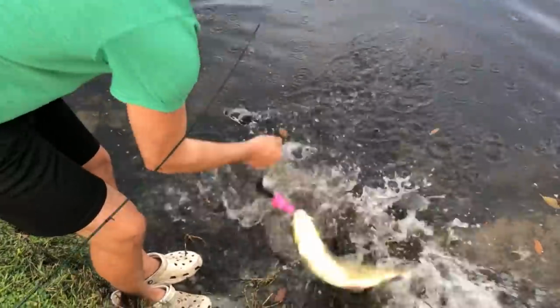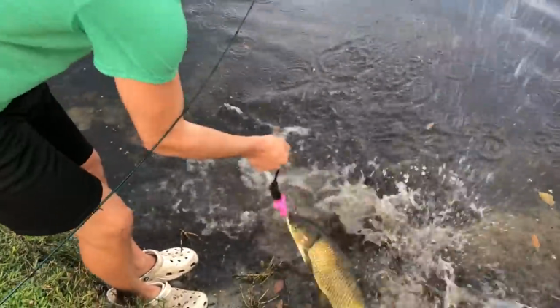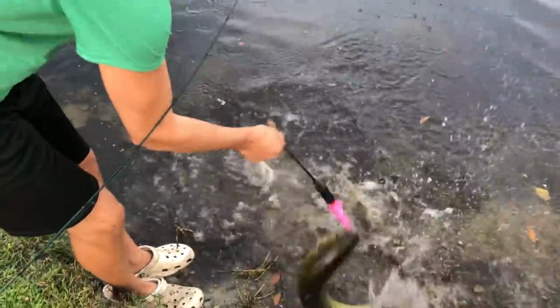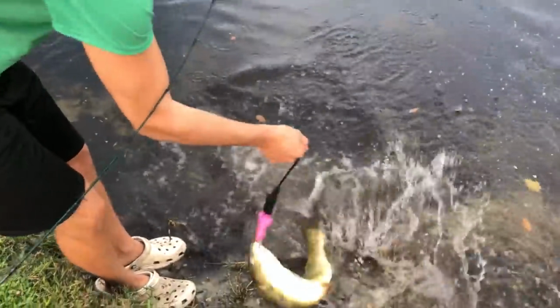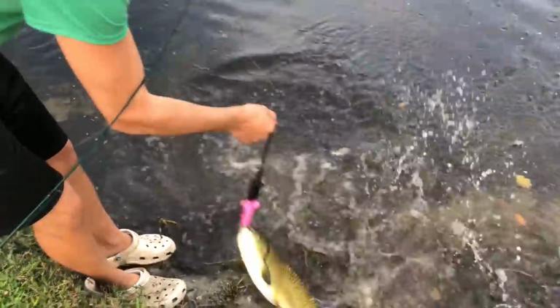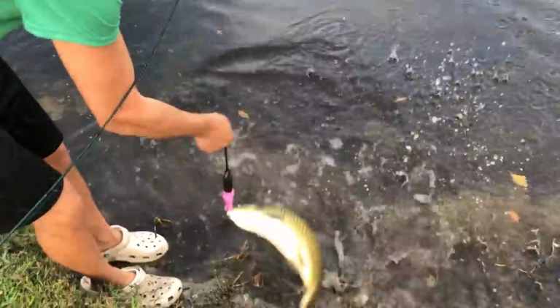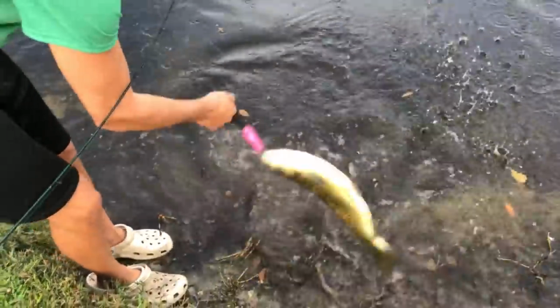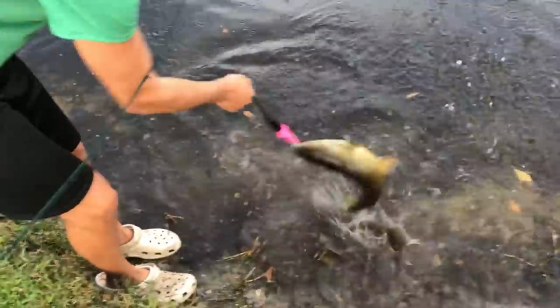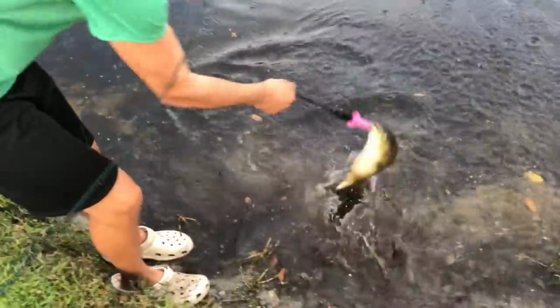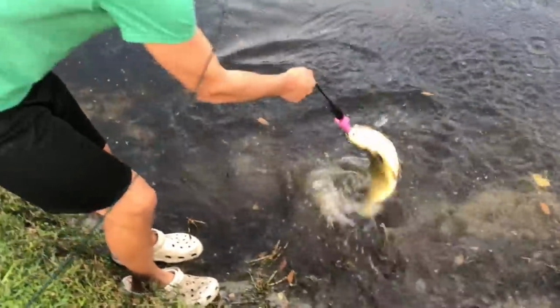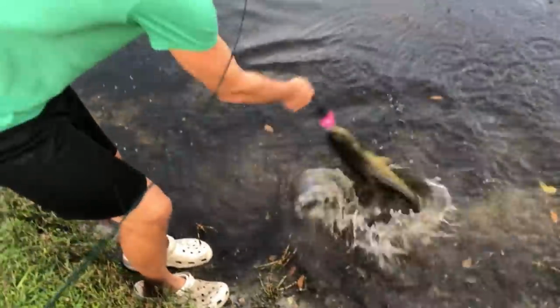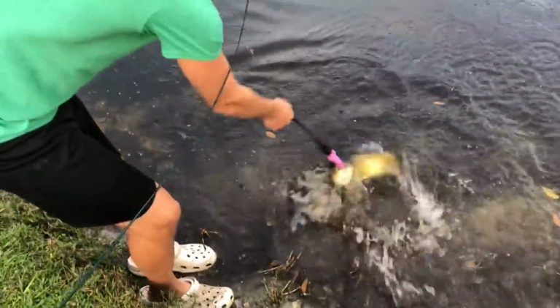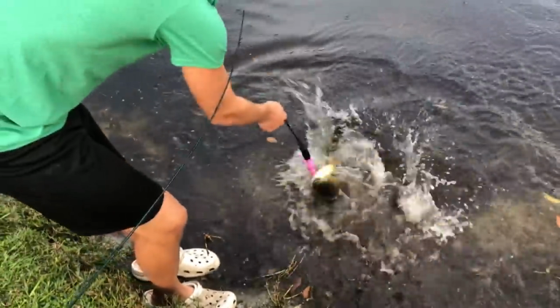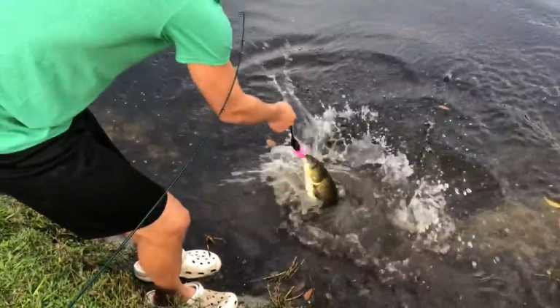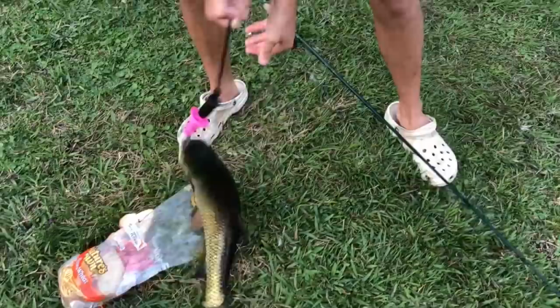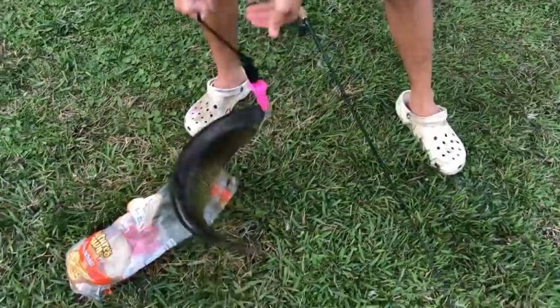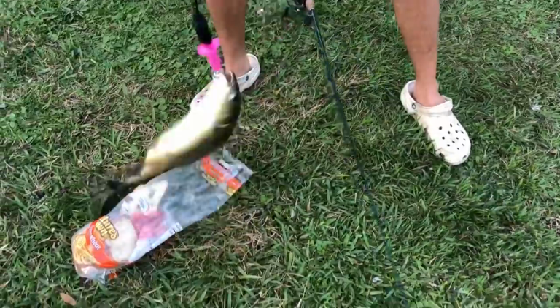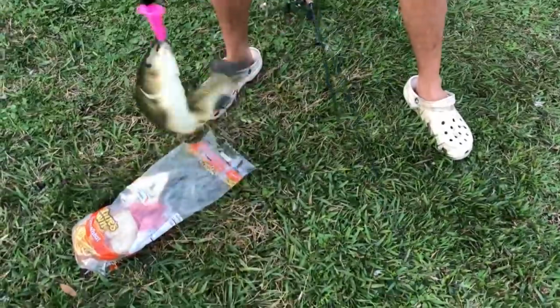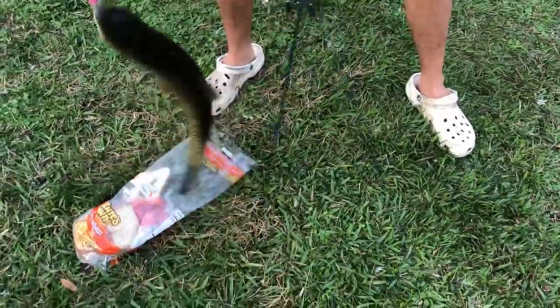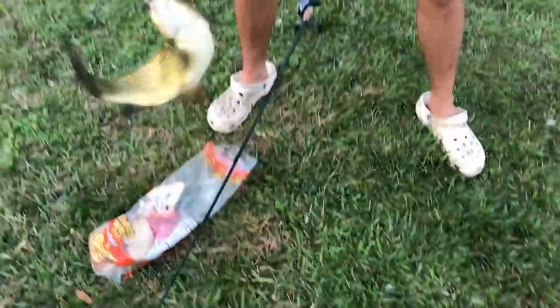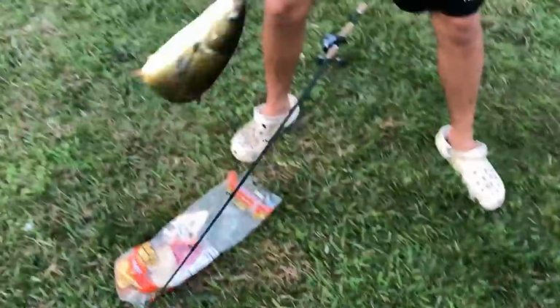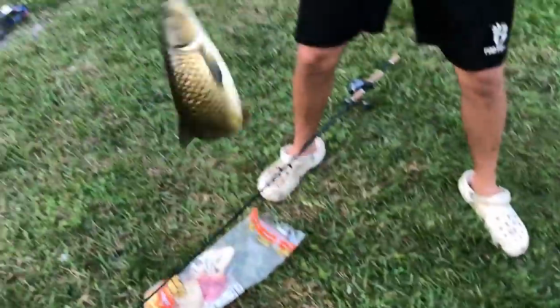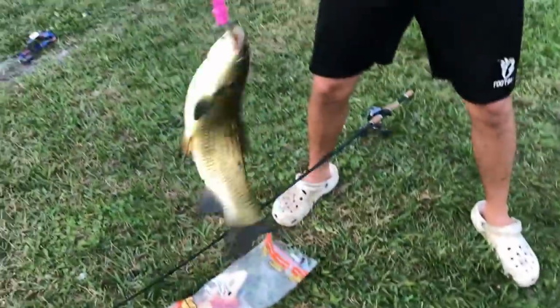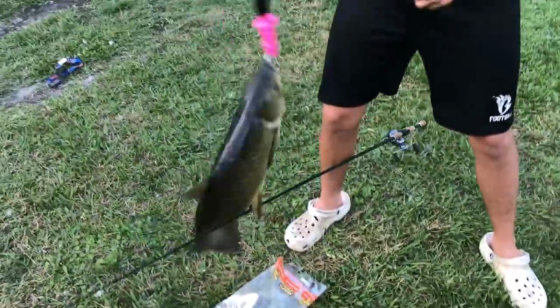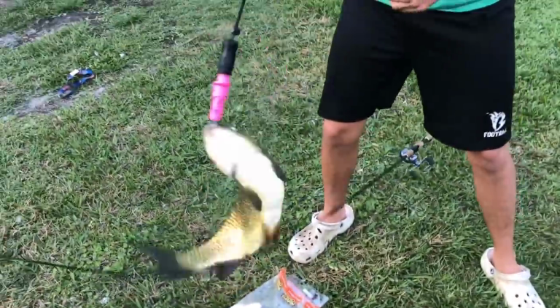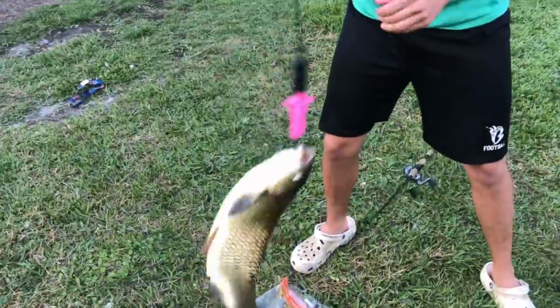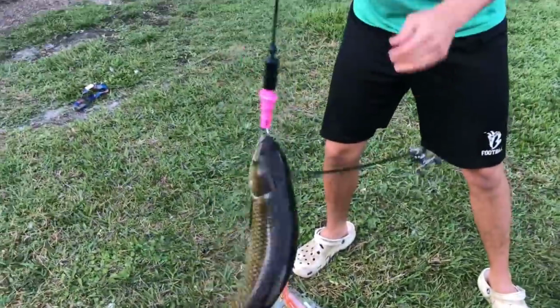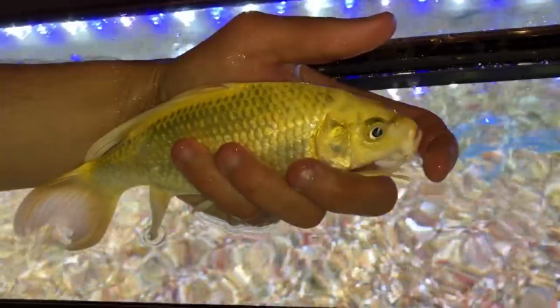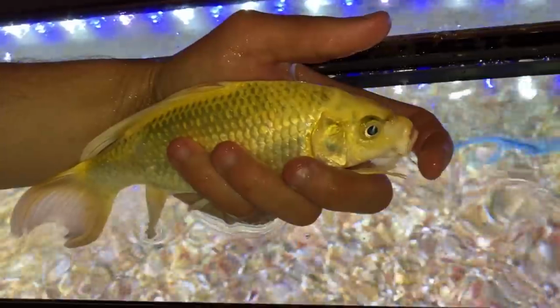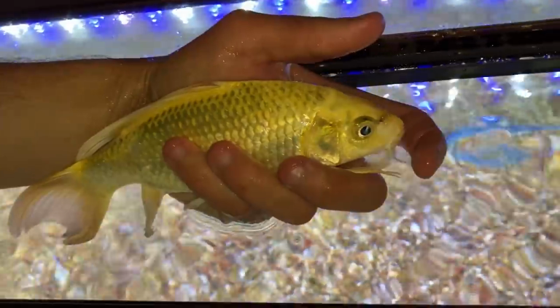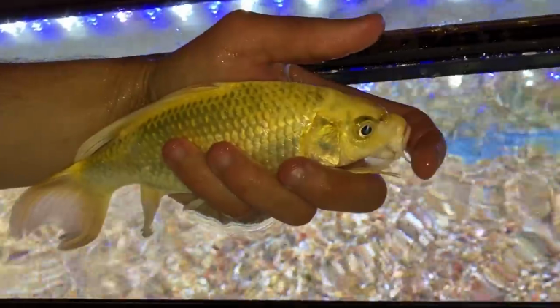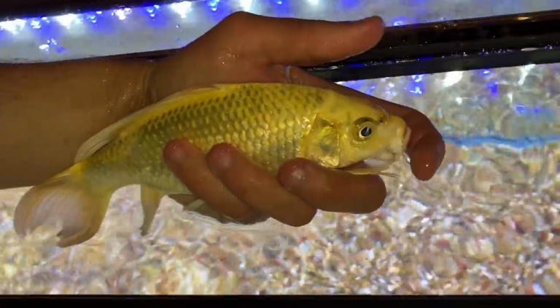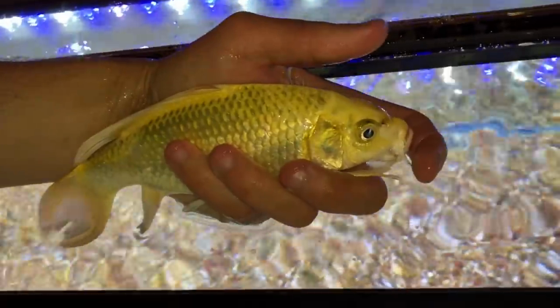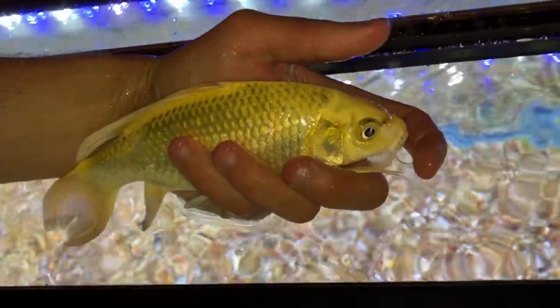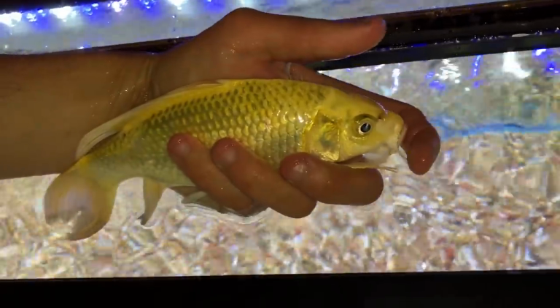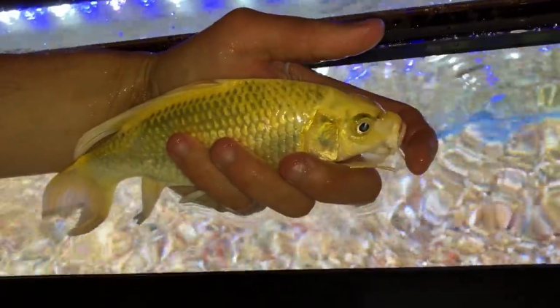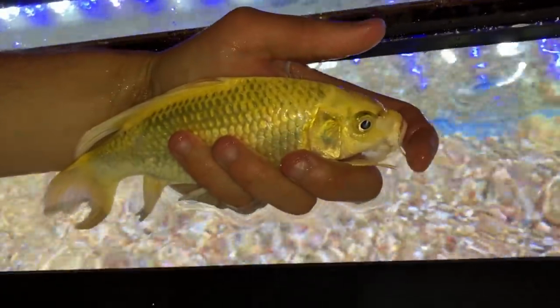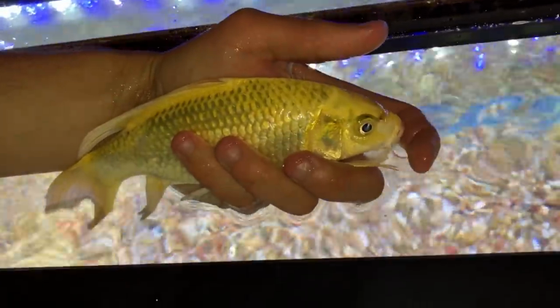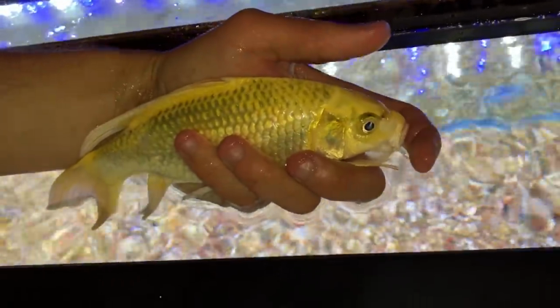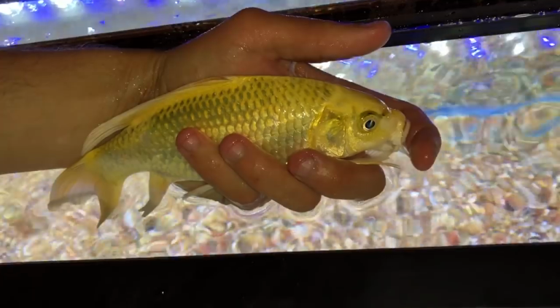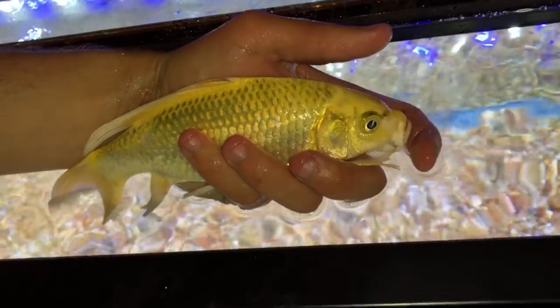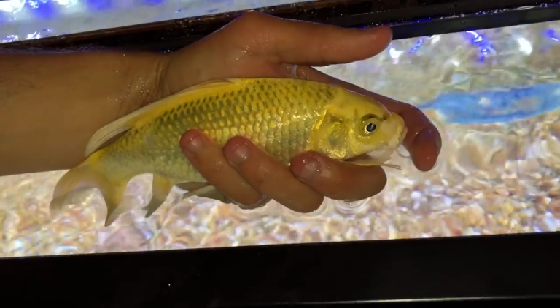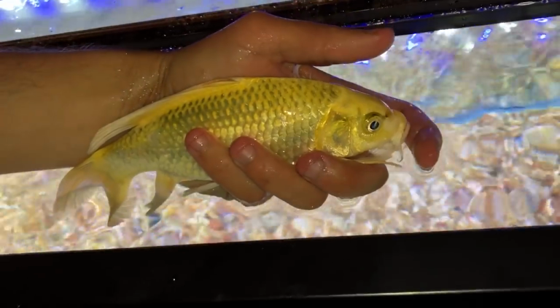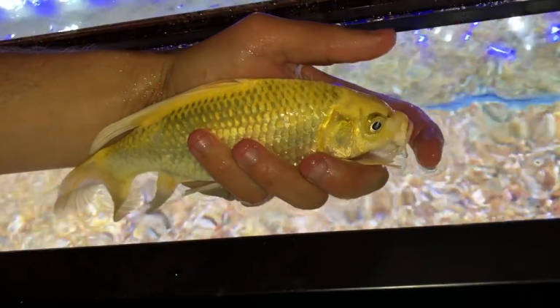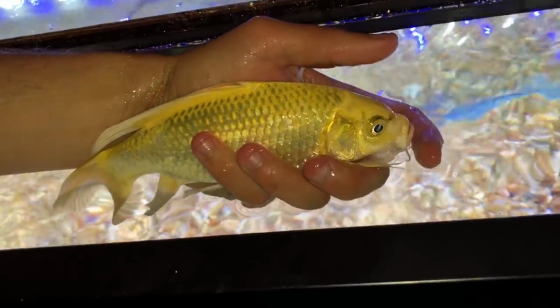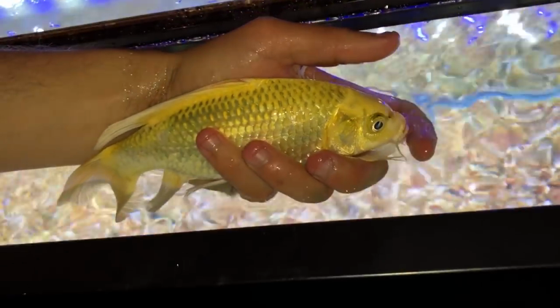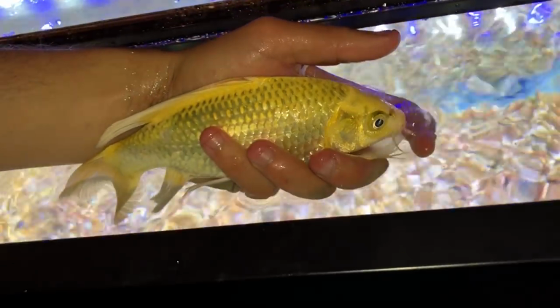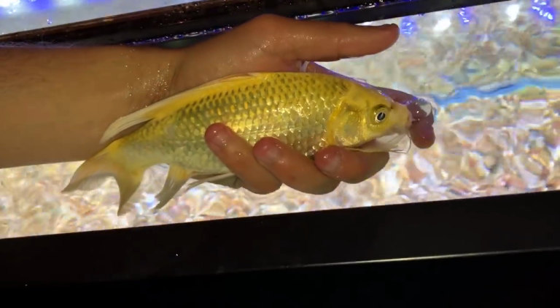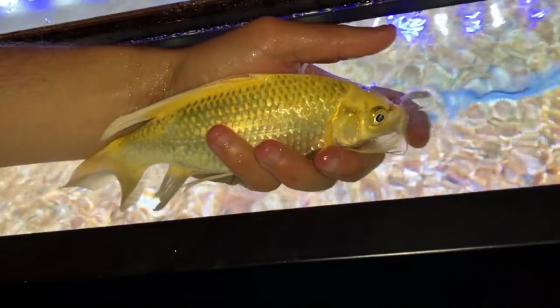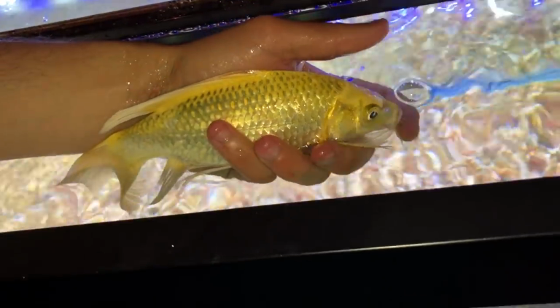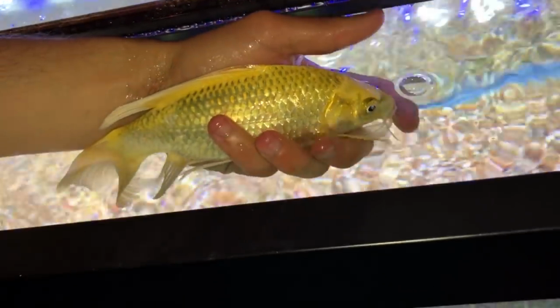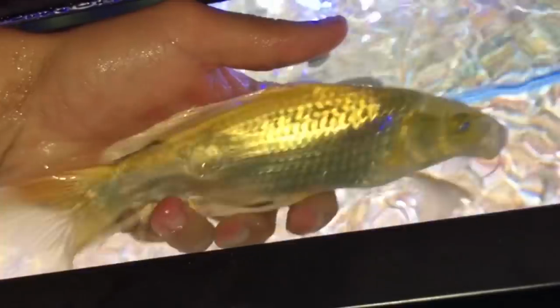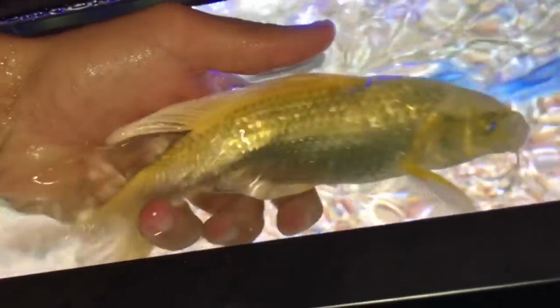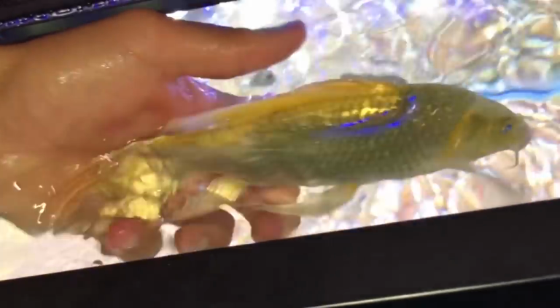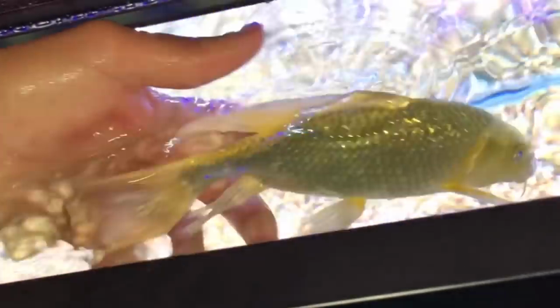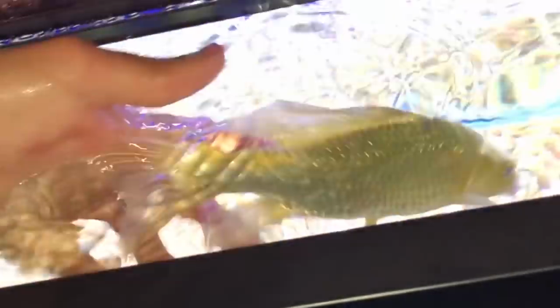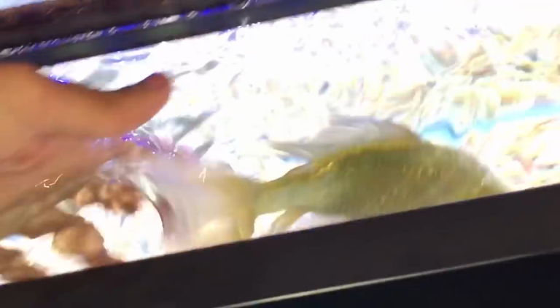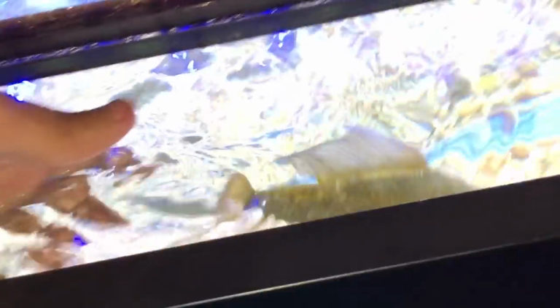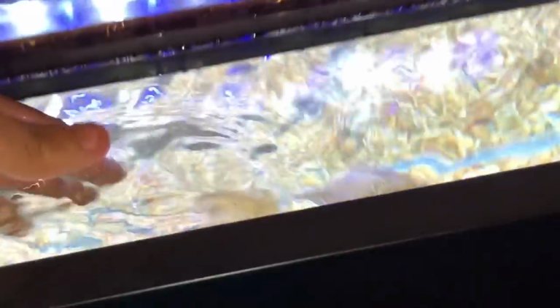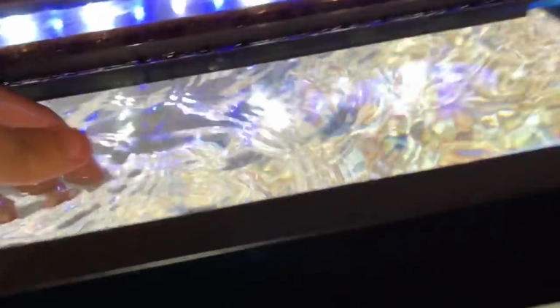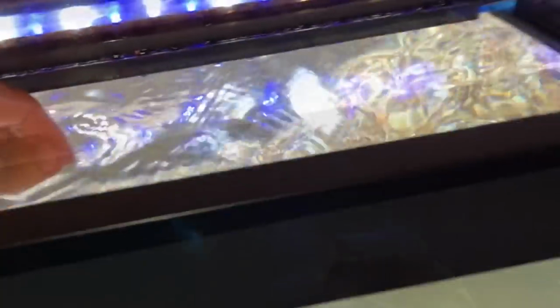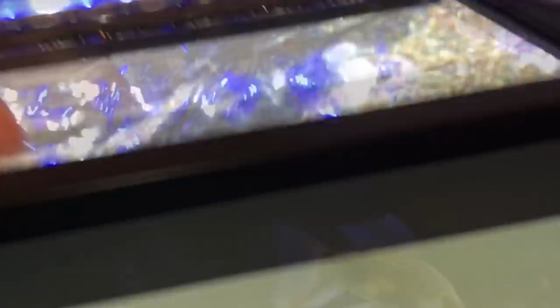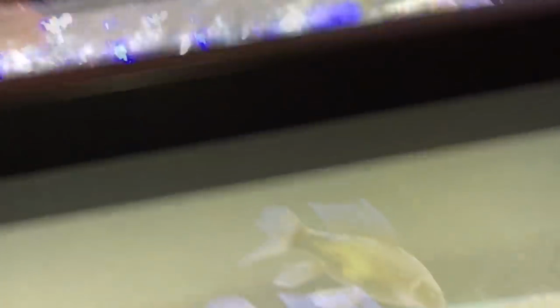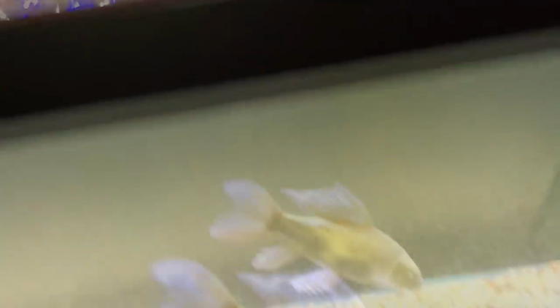Whoa, whoa, oh my gosh, bro. This is his new home. Welcome to the tank, buddy!